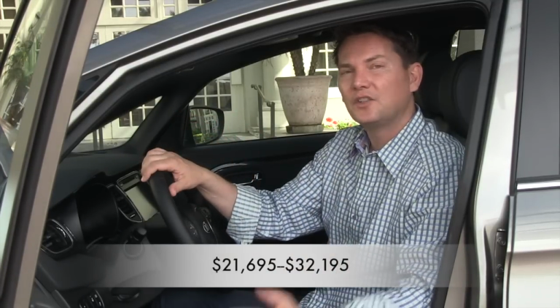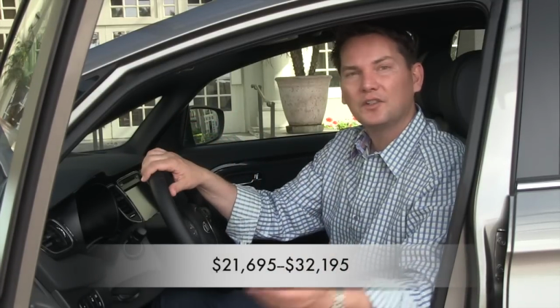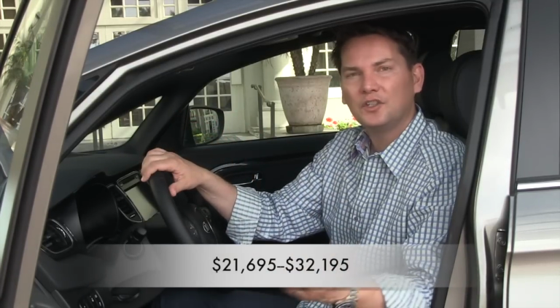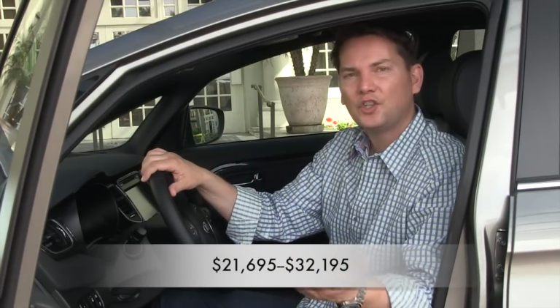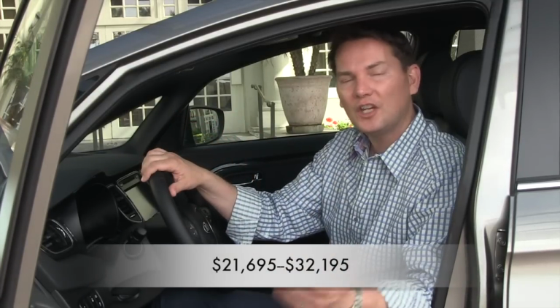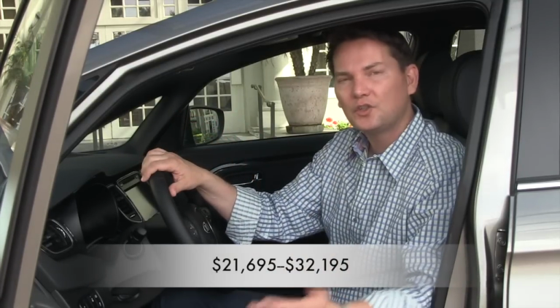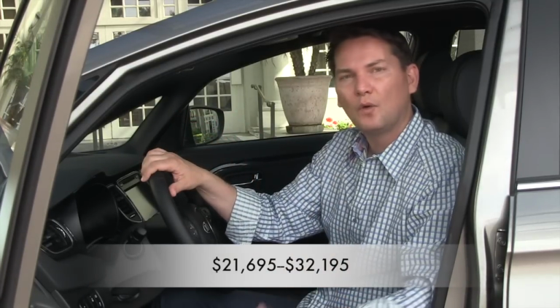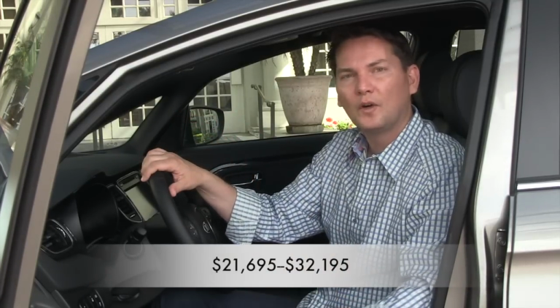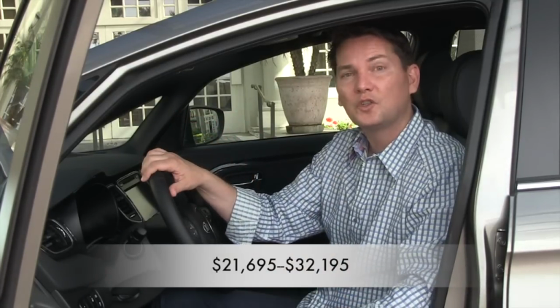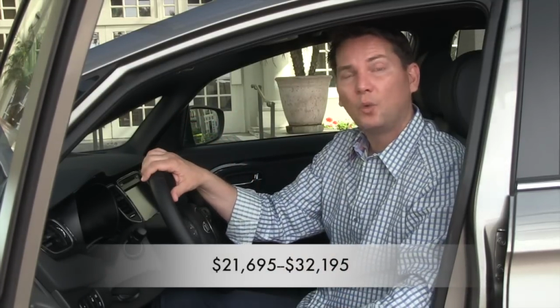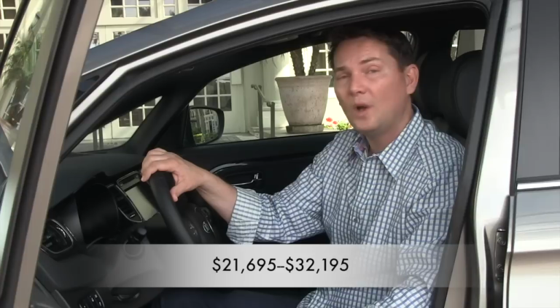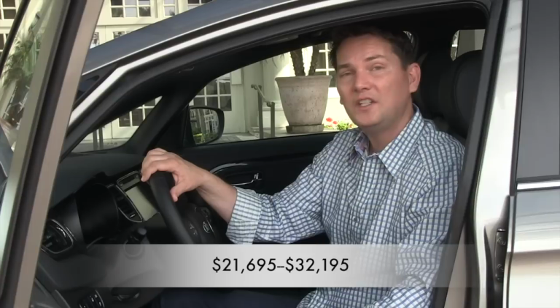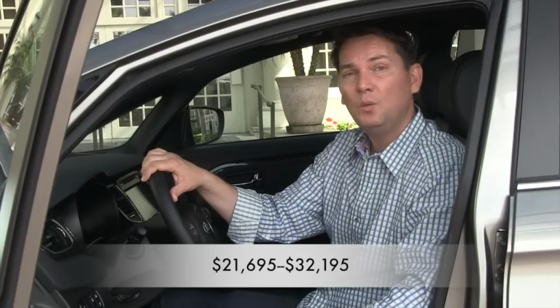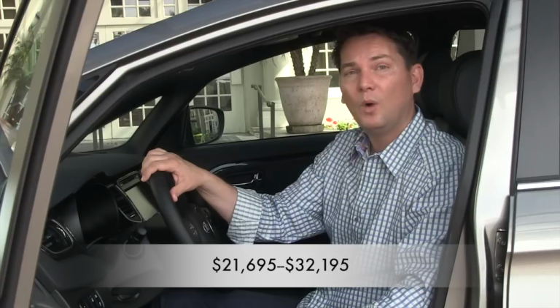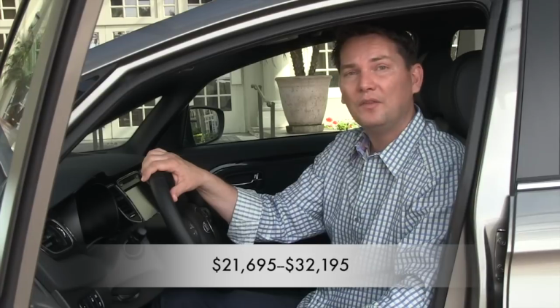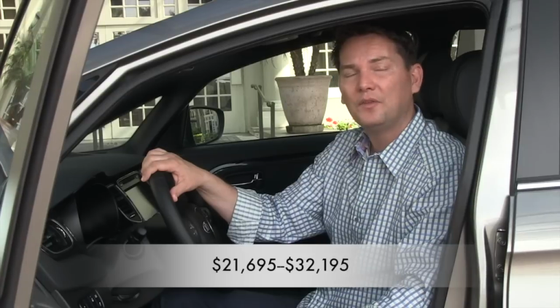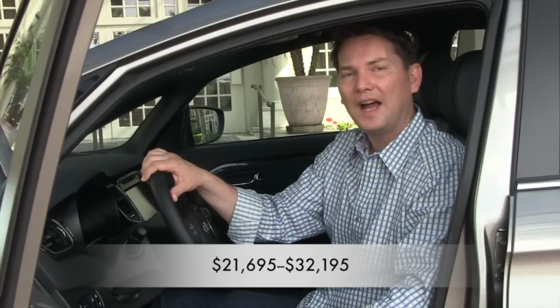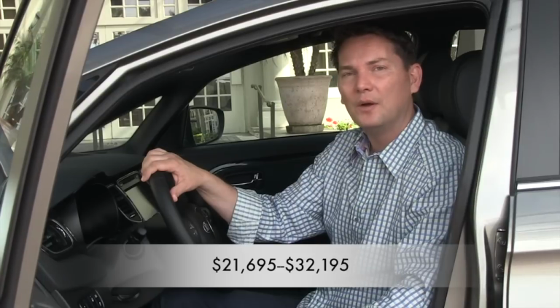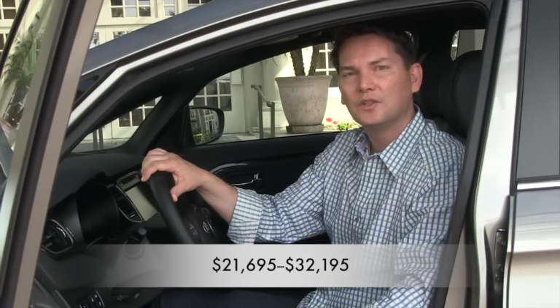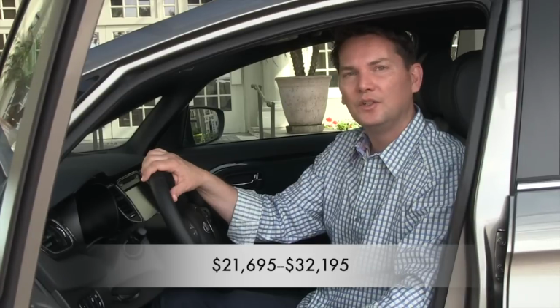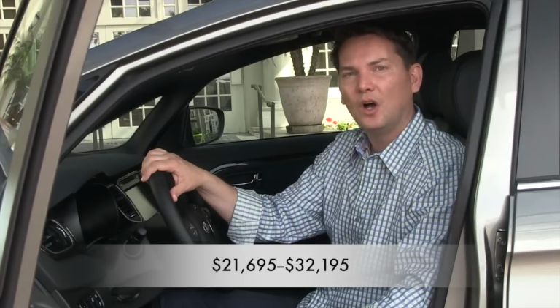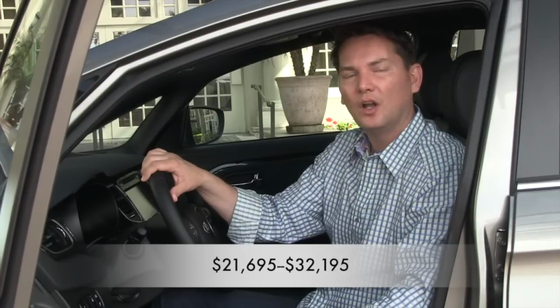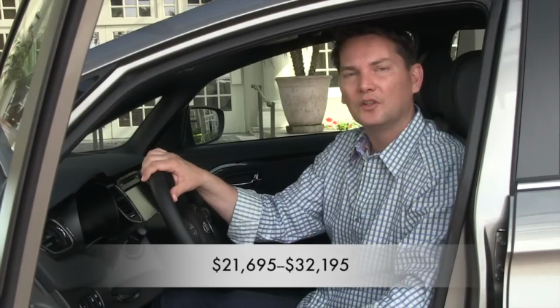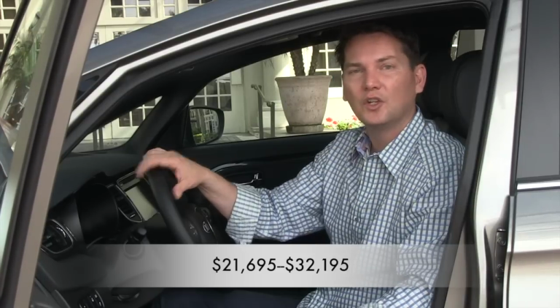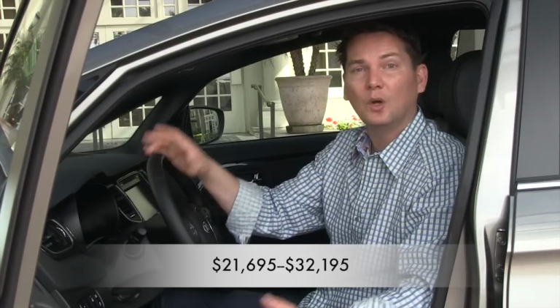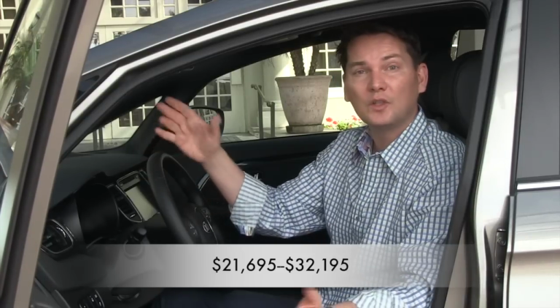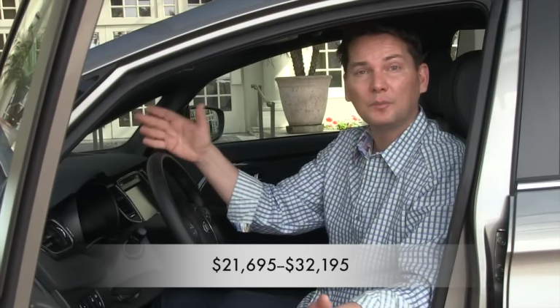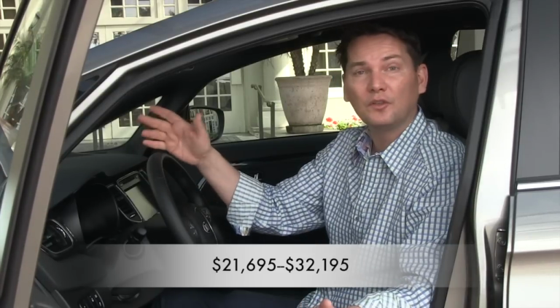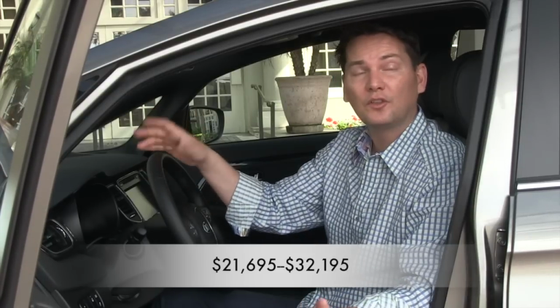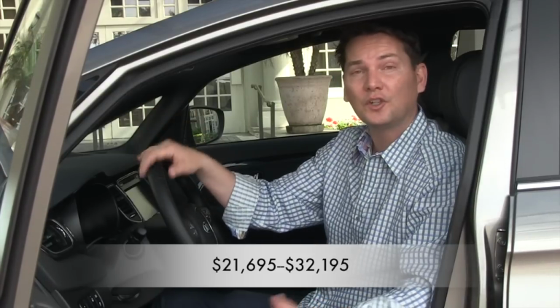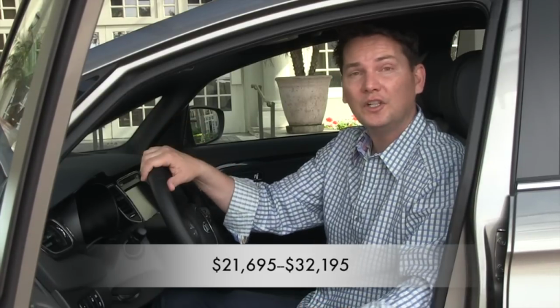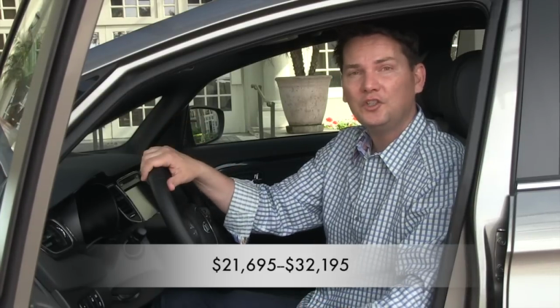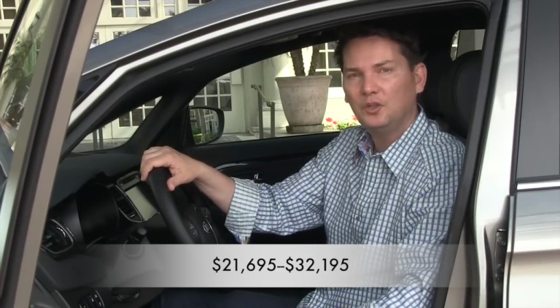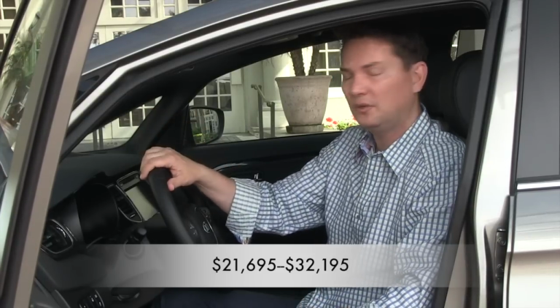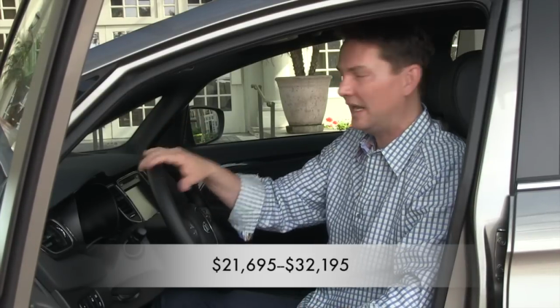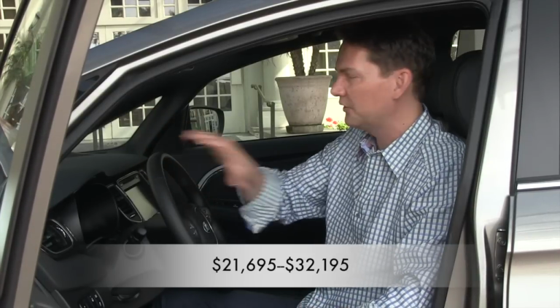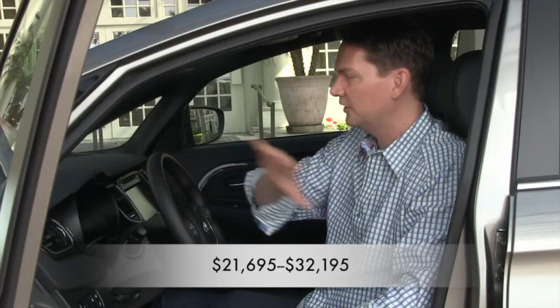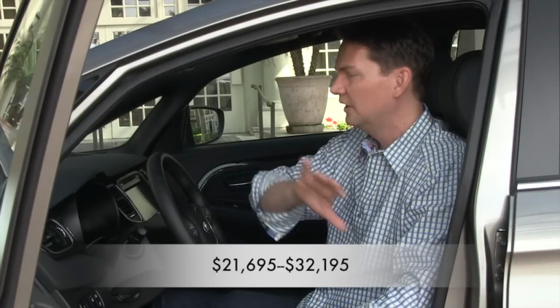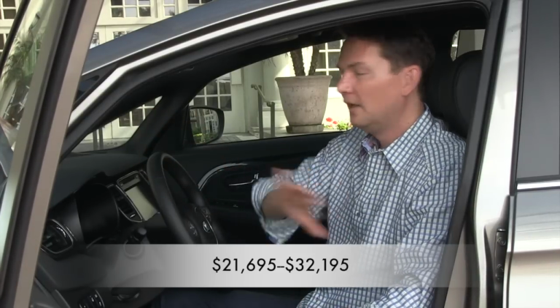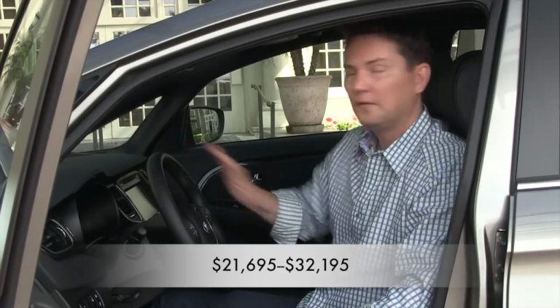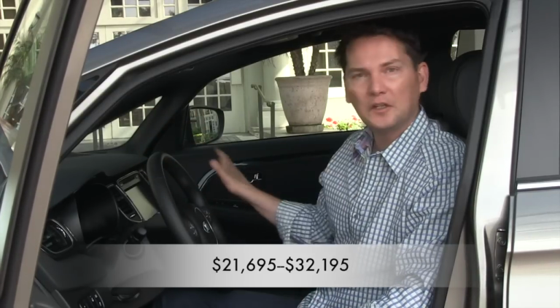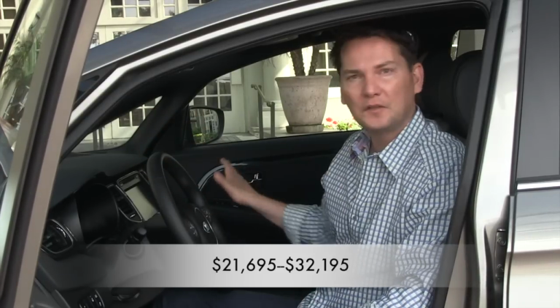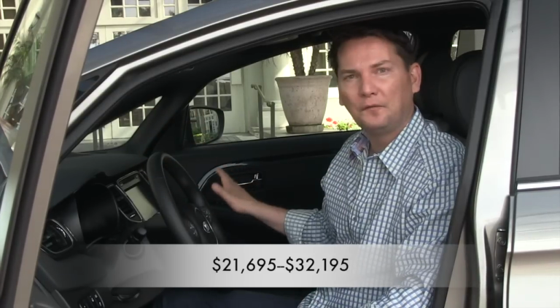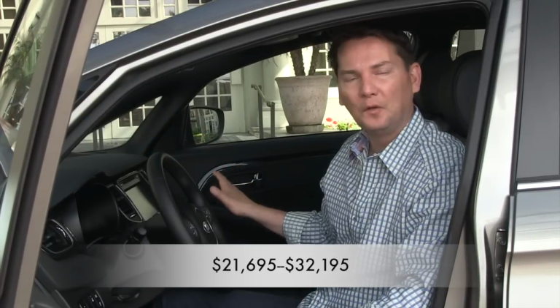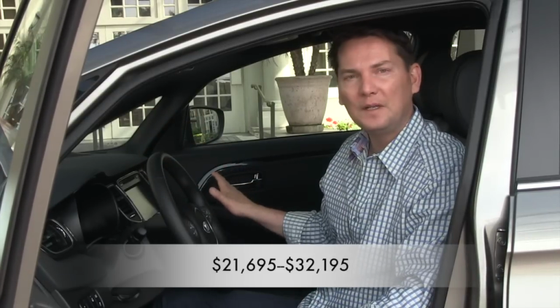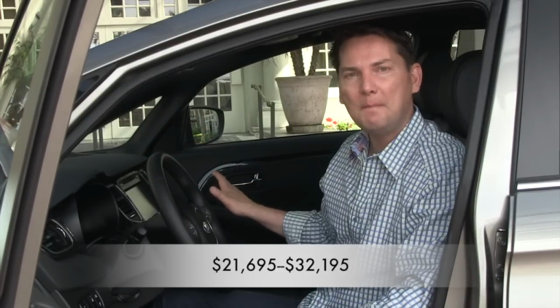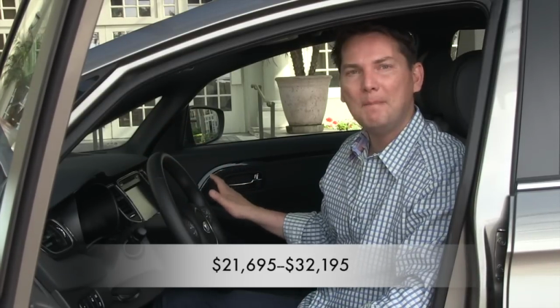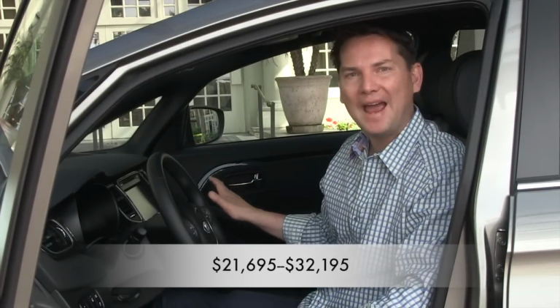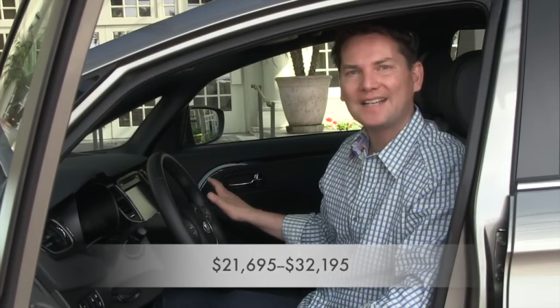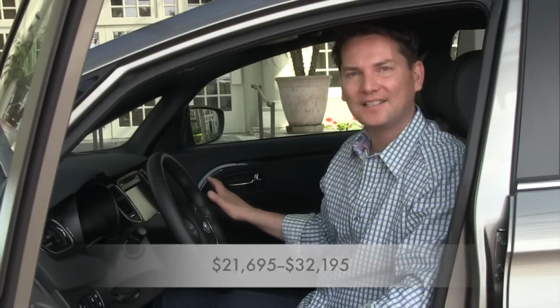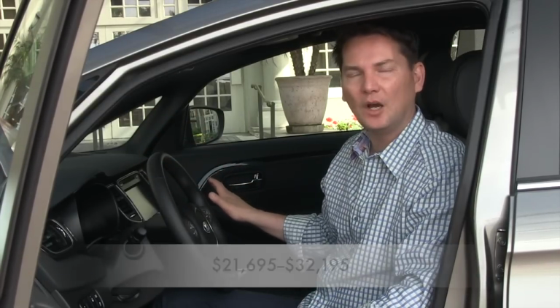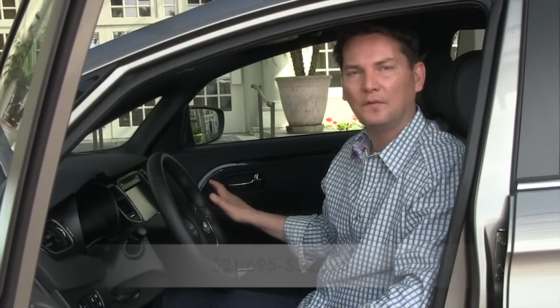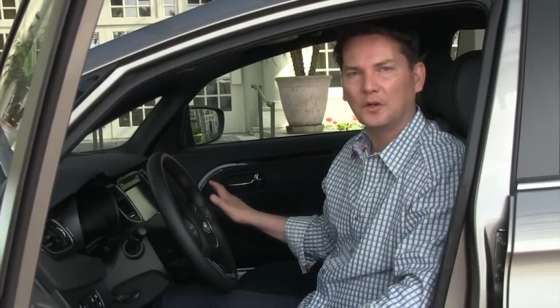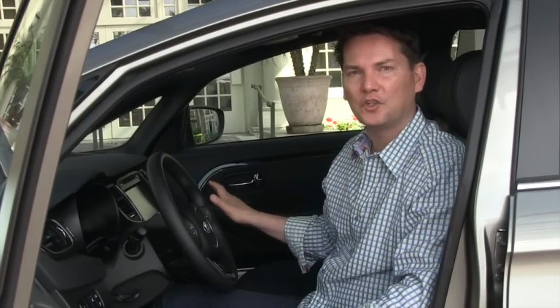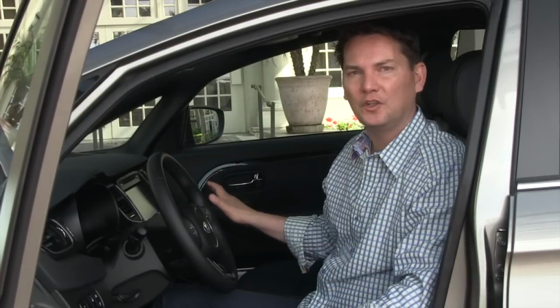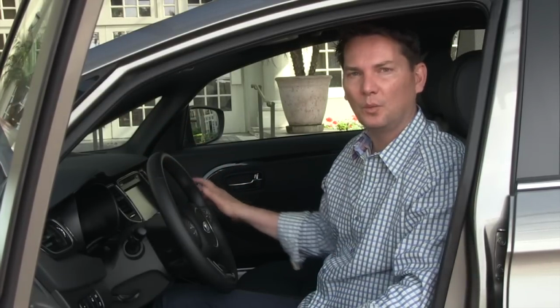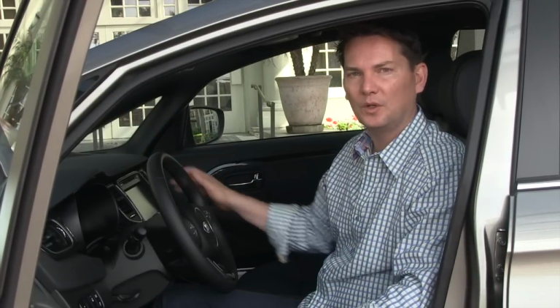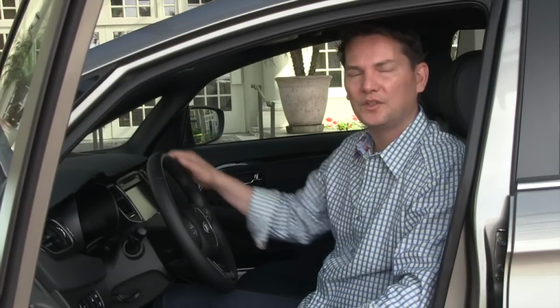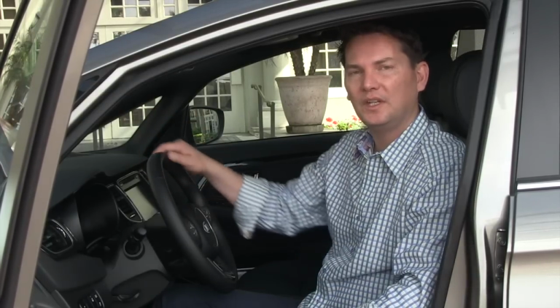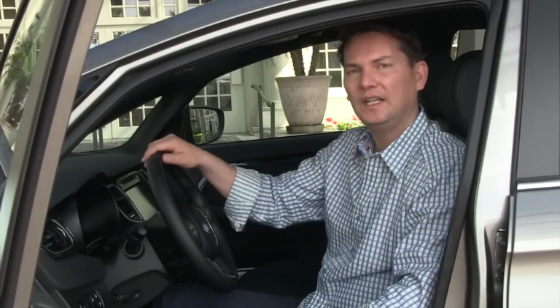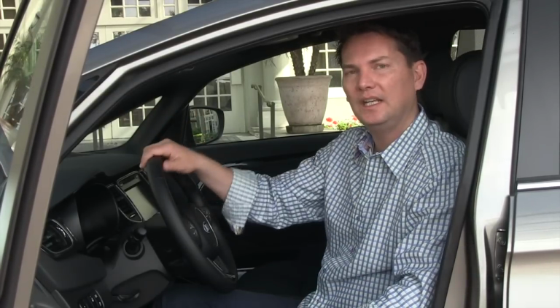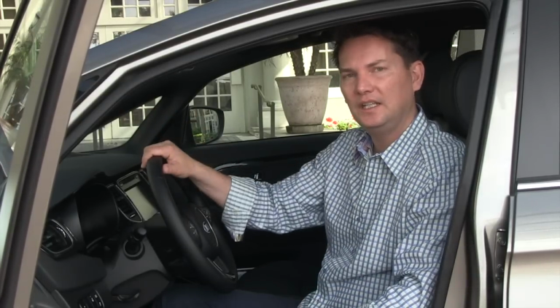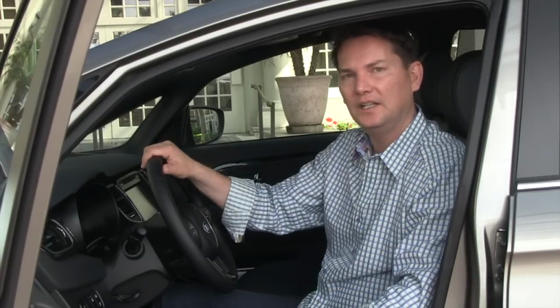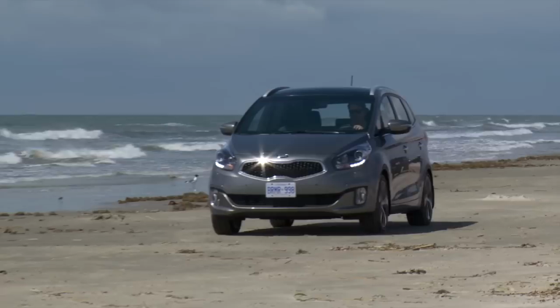It starts at just over $21,000 and goes up to $32,000 for this fully maxed-out version we're sitting in.